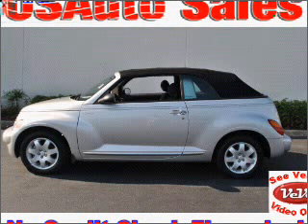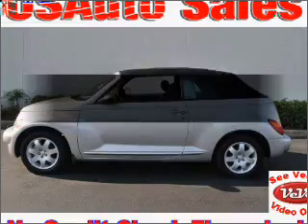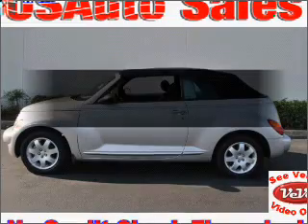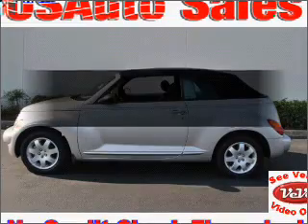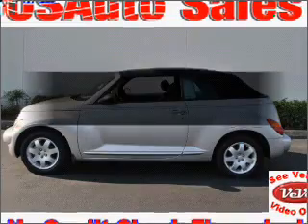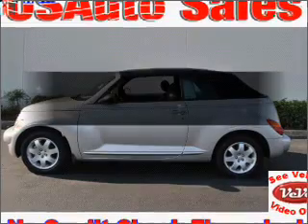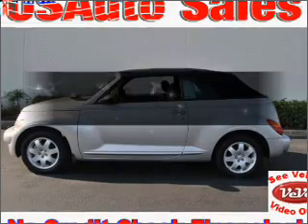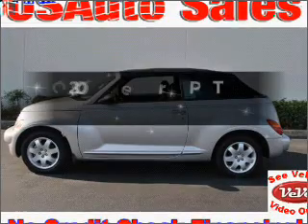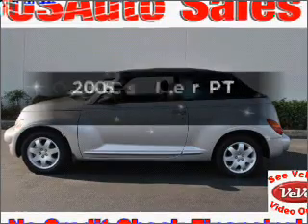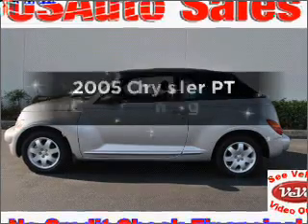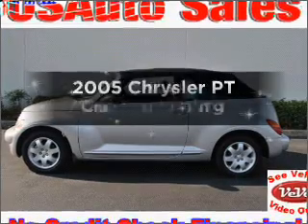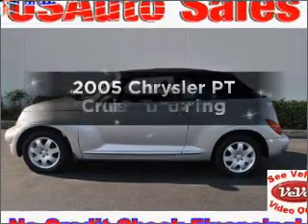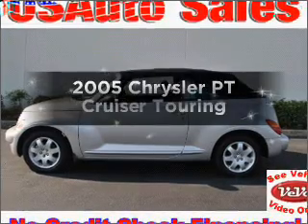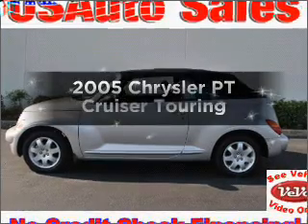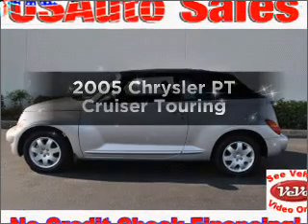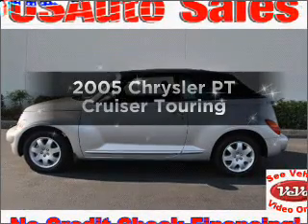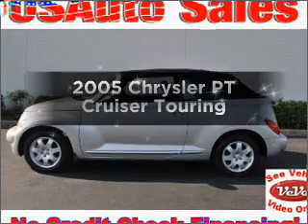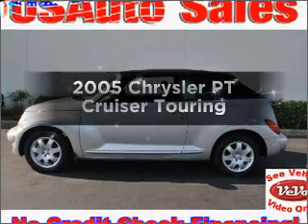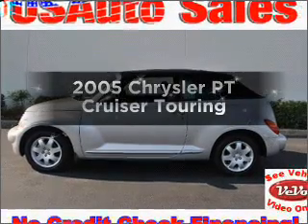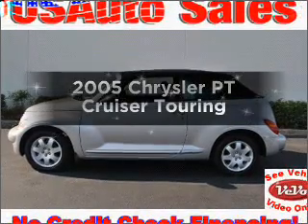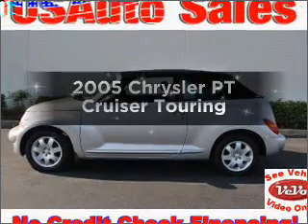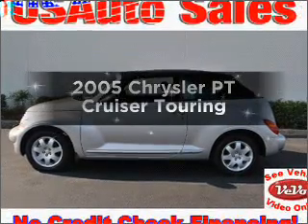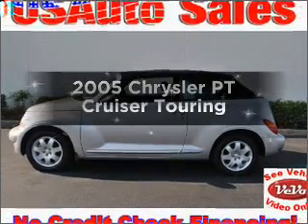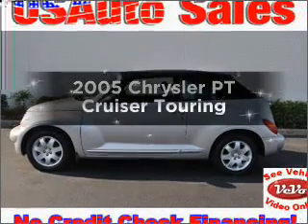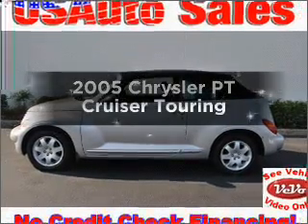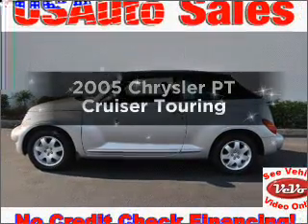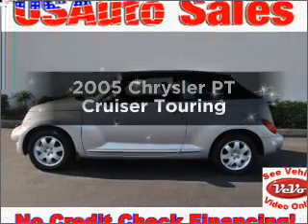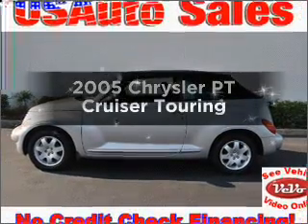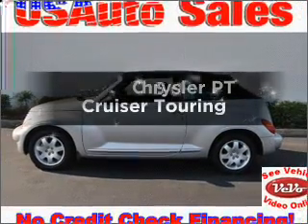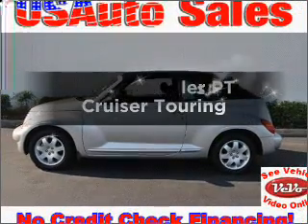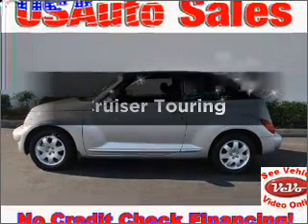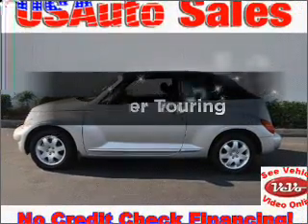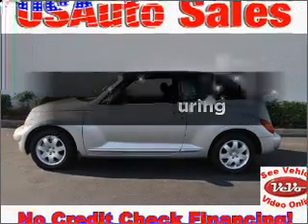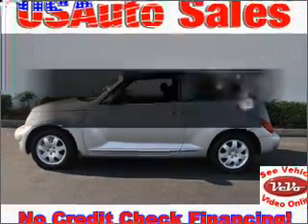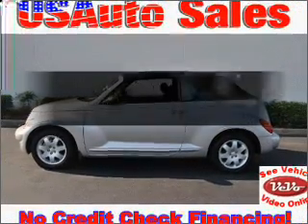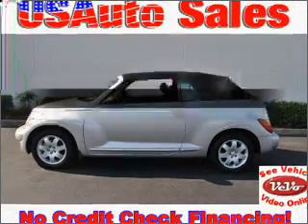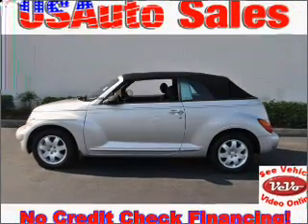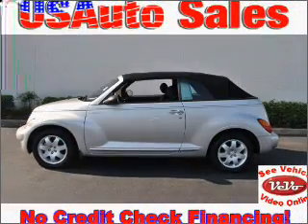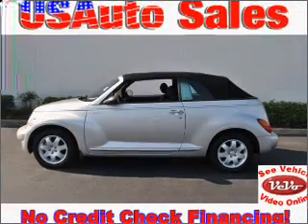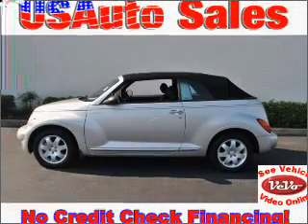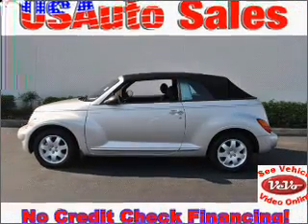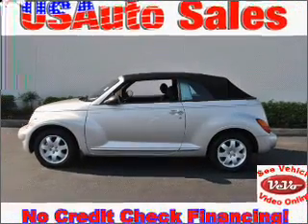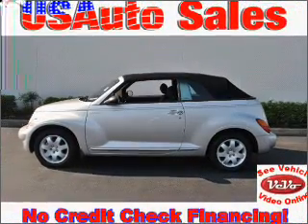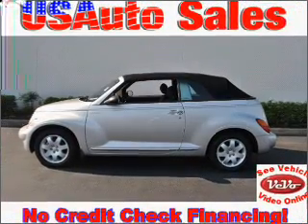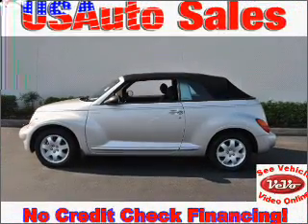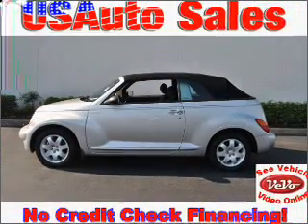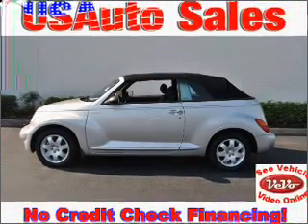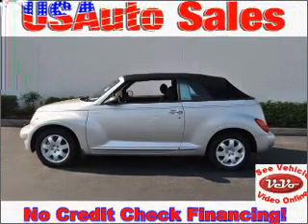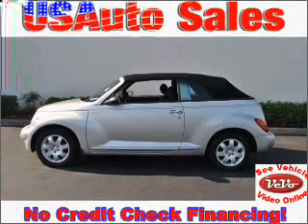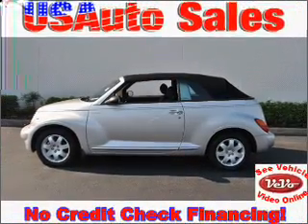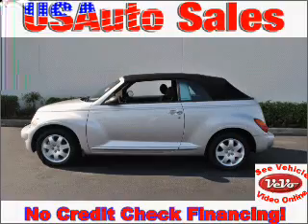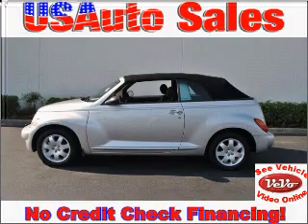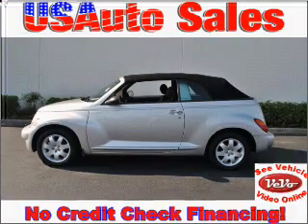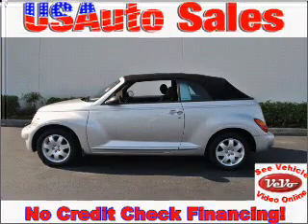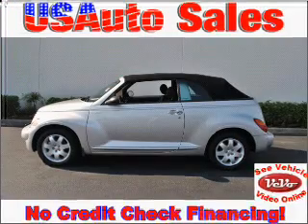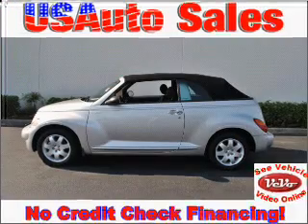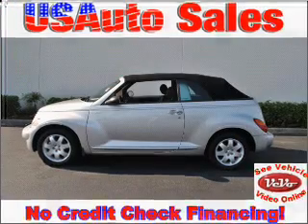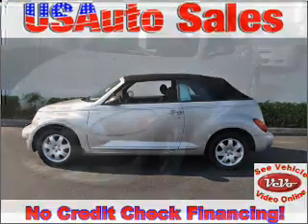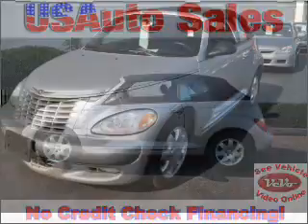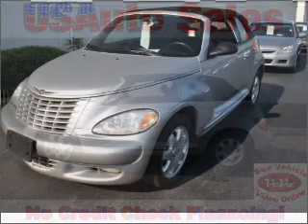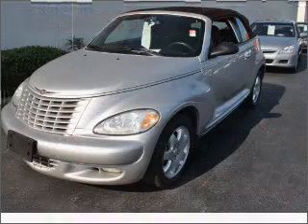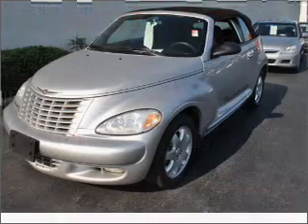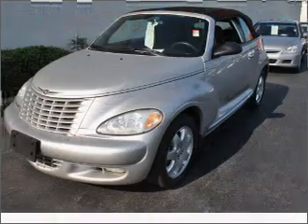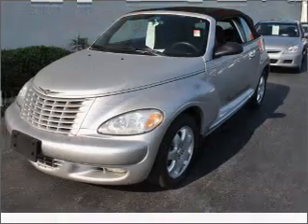Check out this 2005 Chrysler PT Cruiser. If you're looking for a first-rate auto, this one could be yours today.